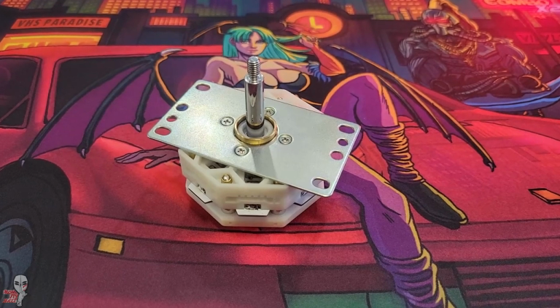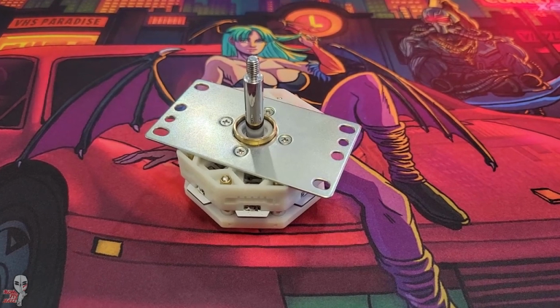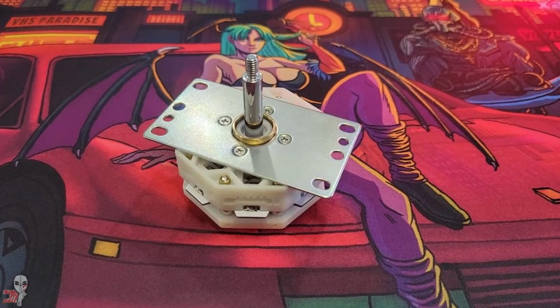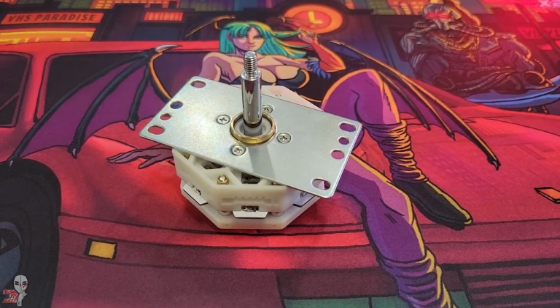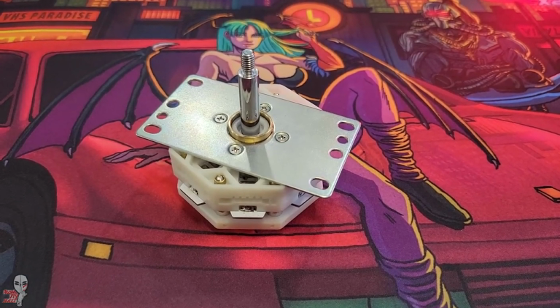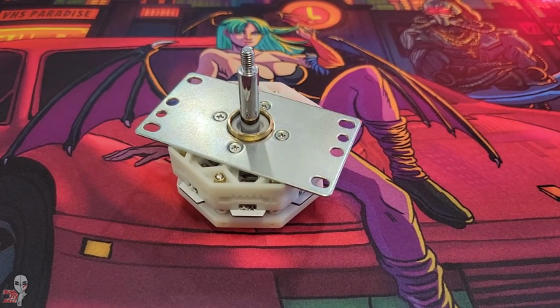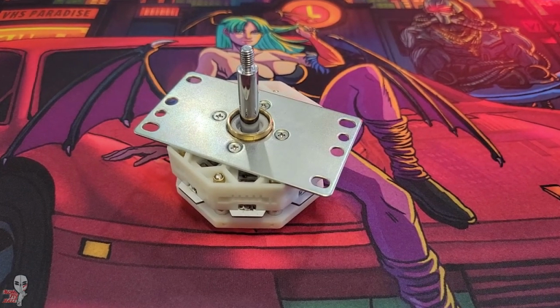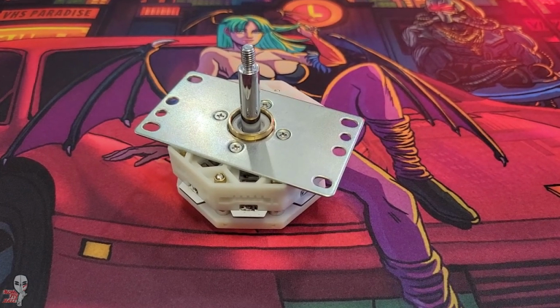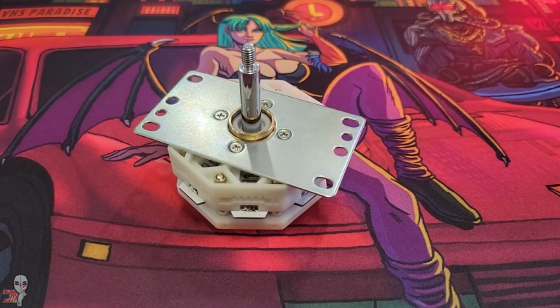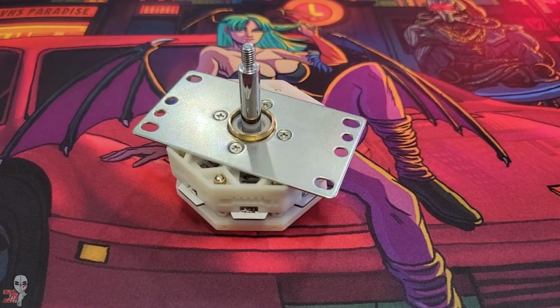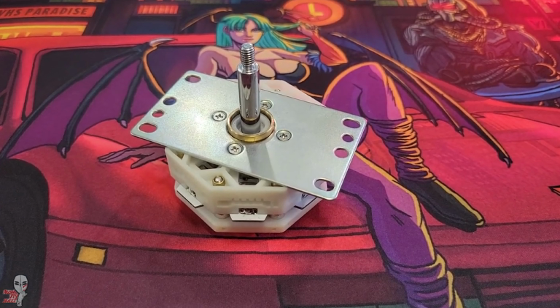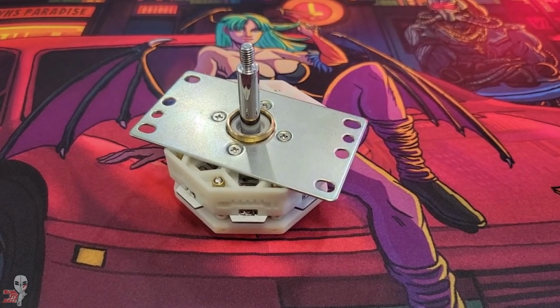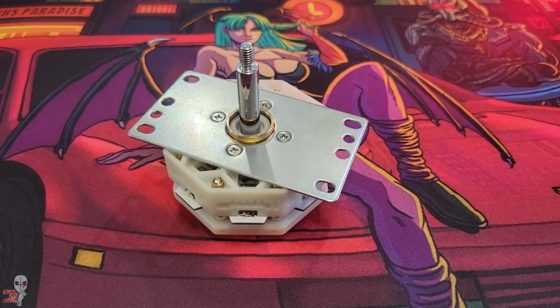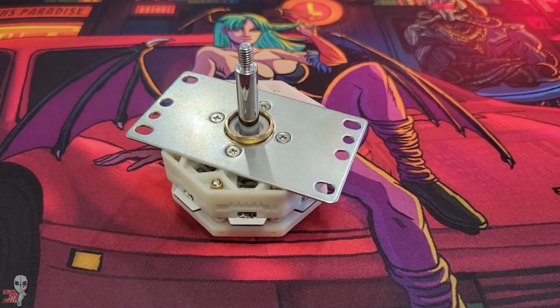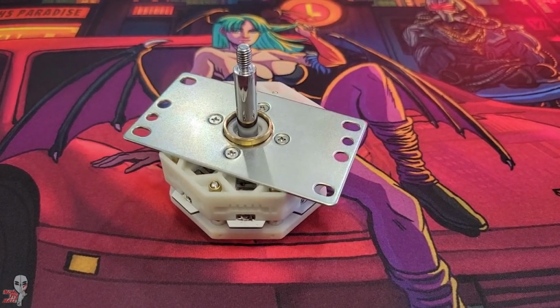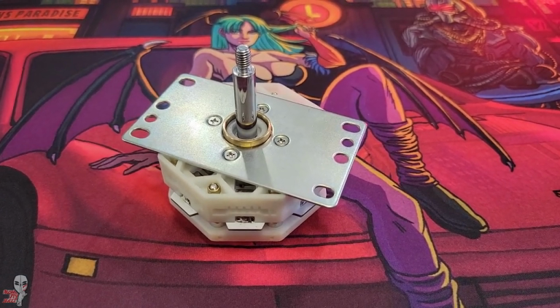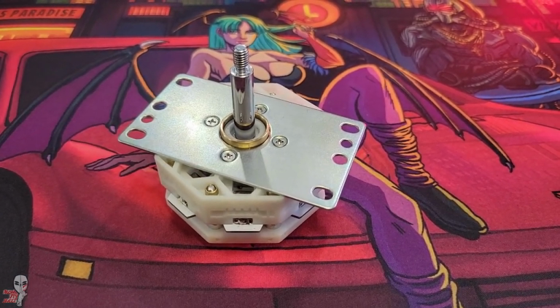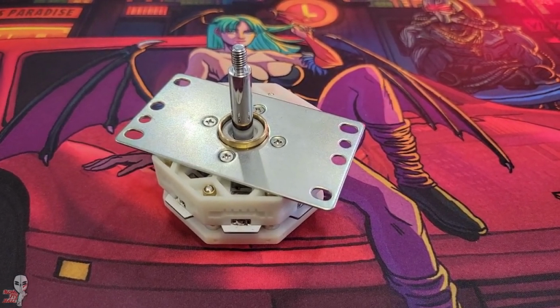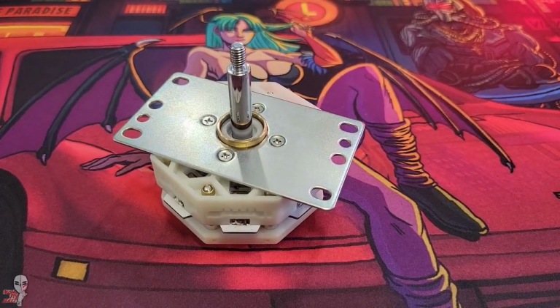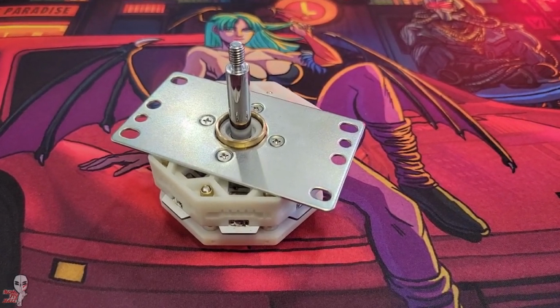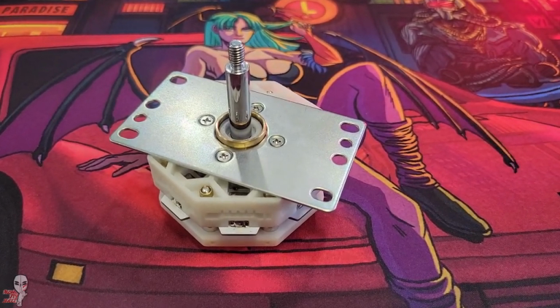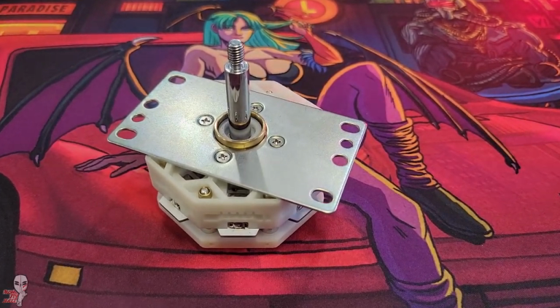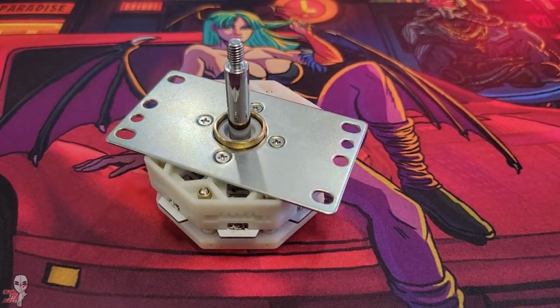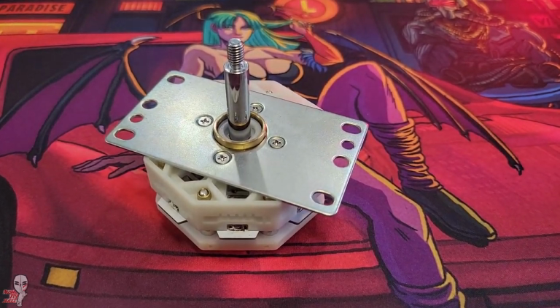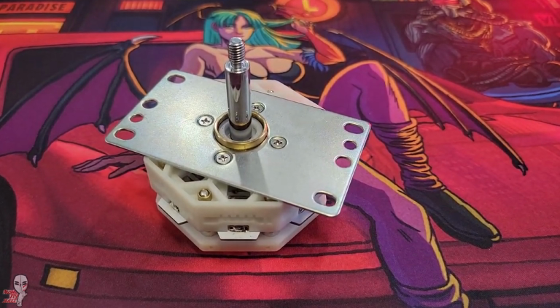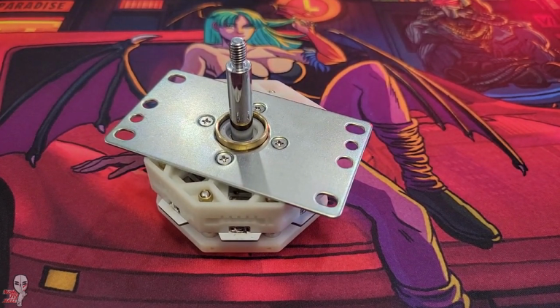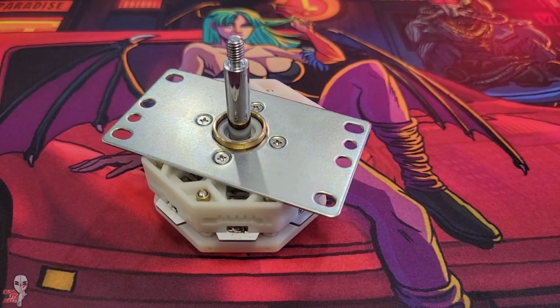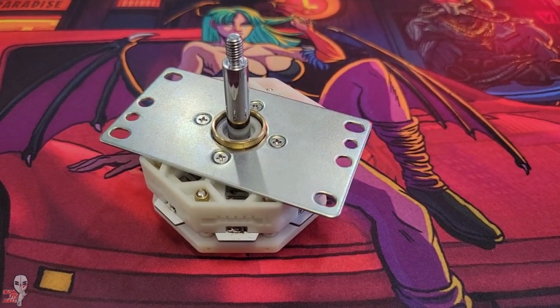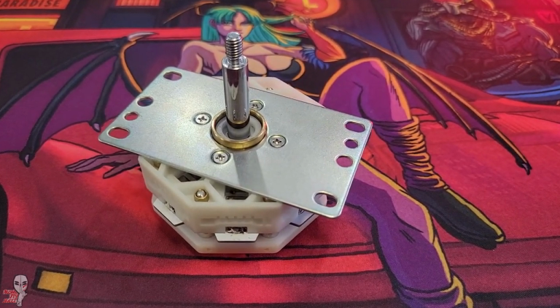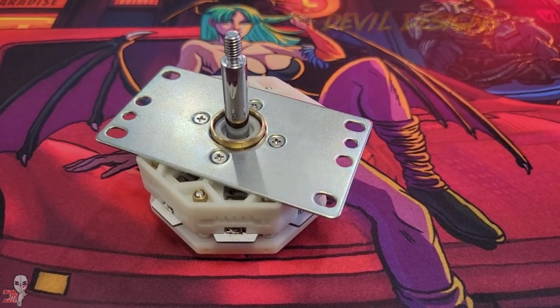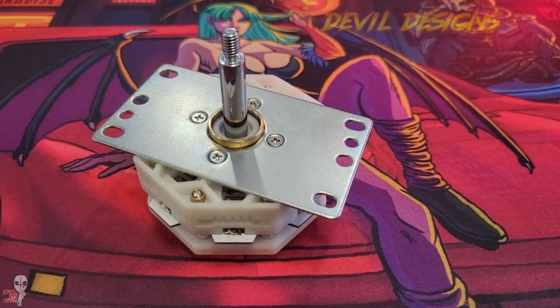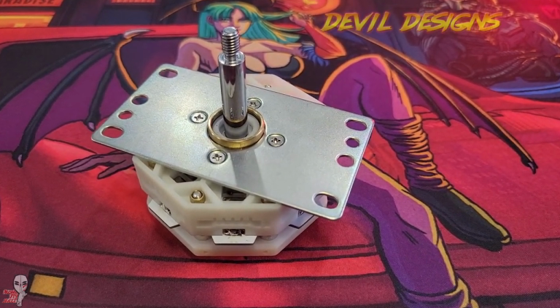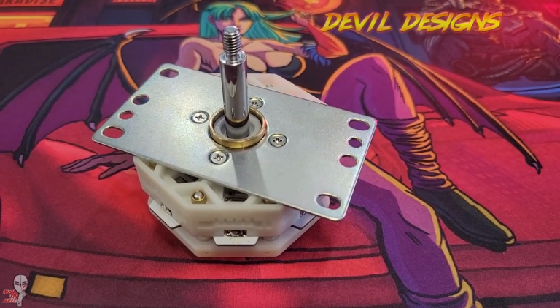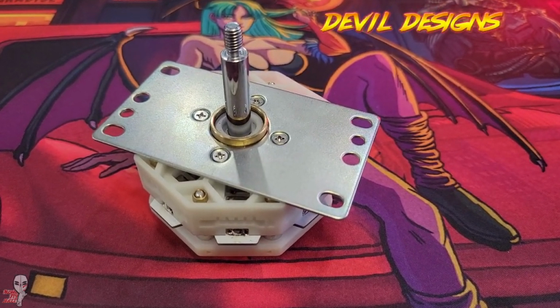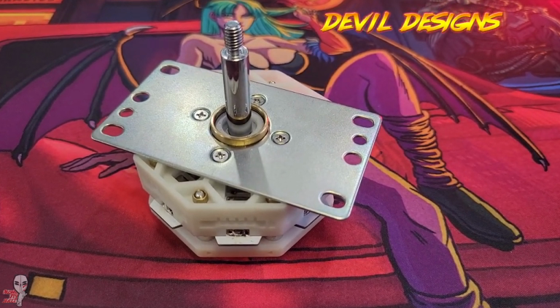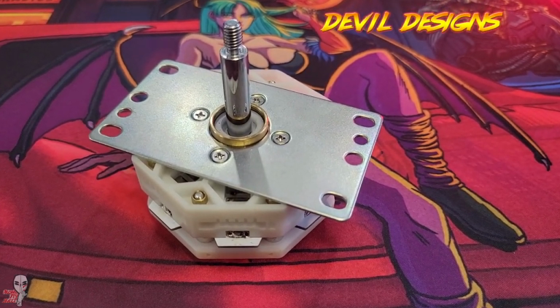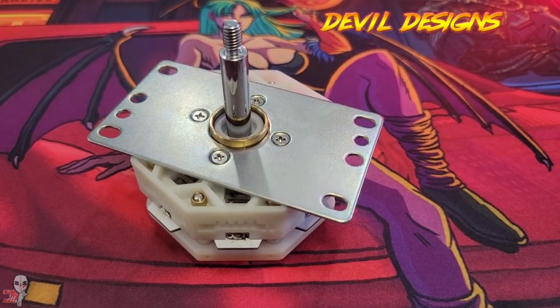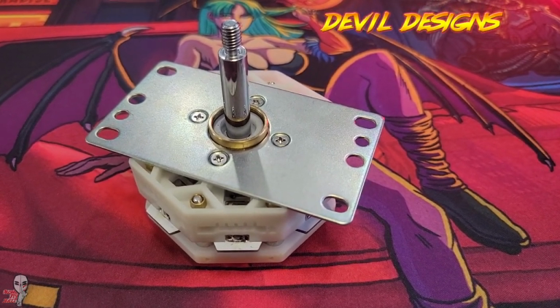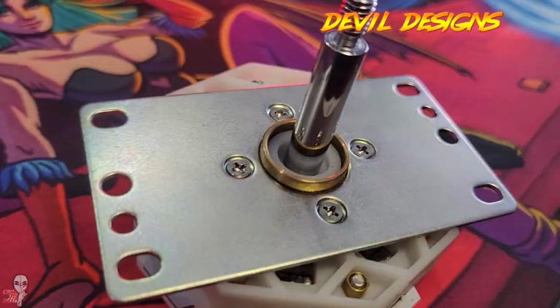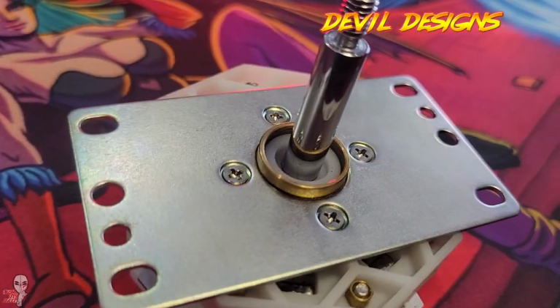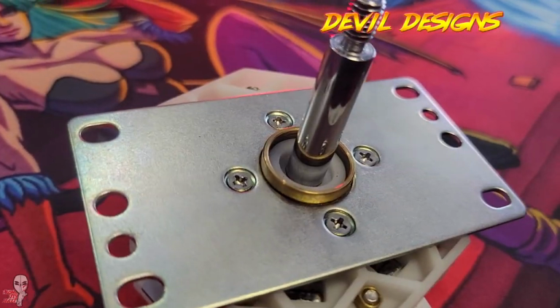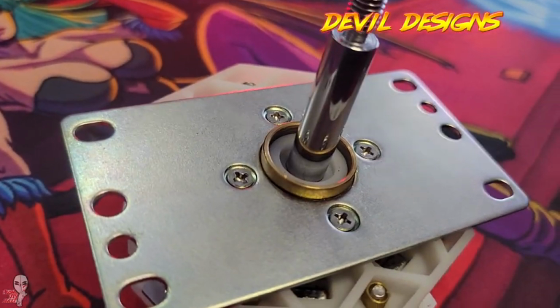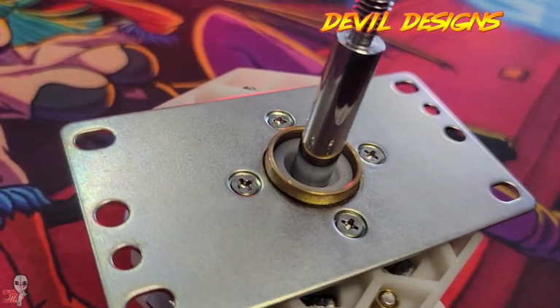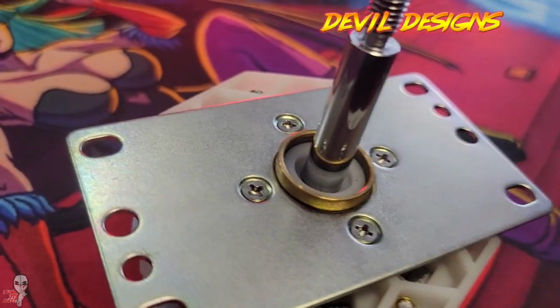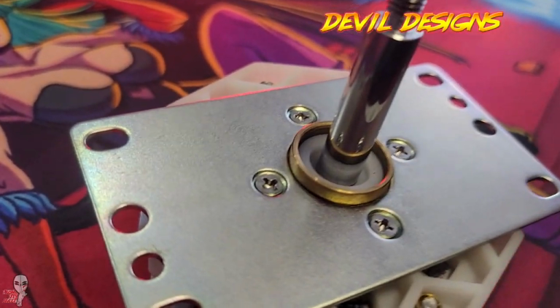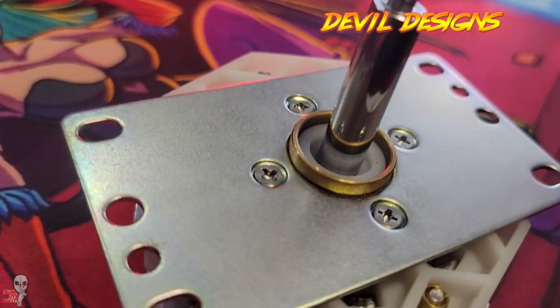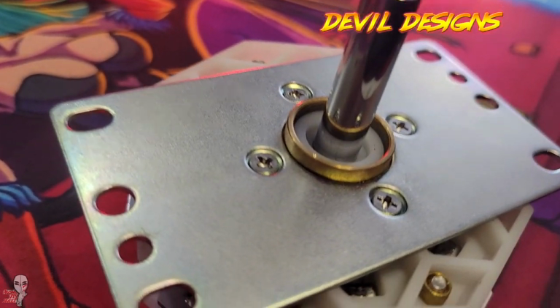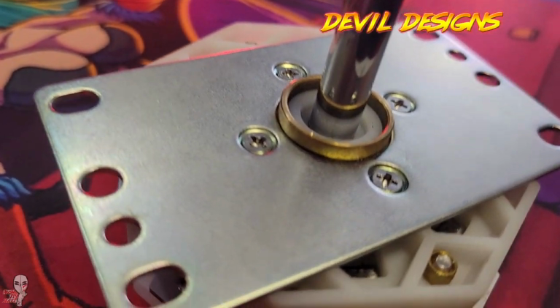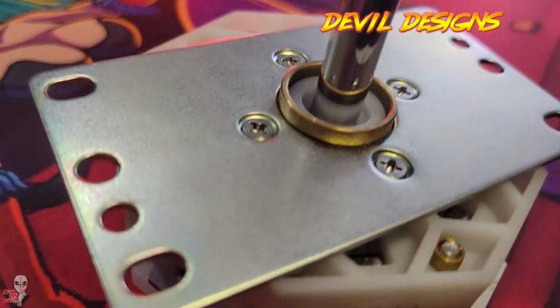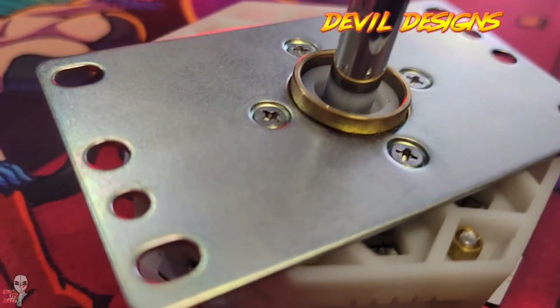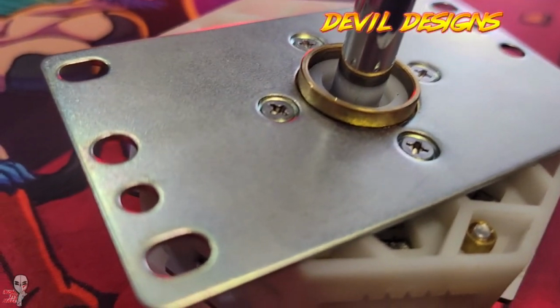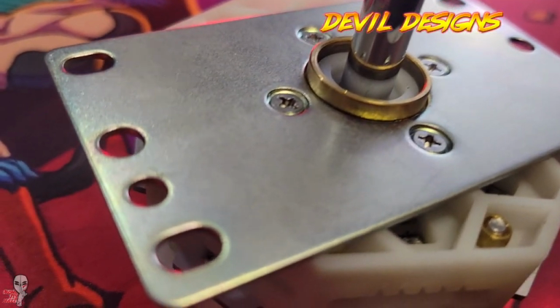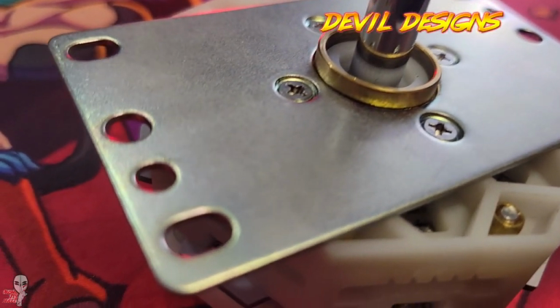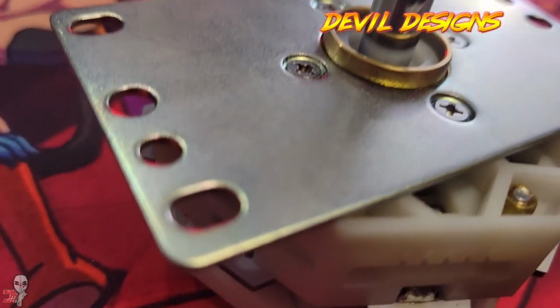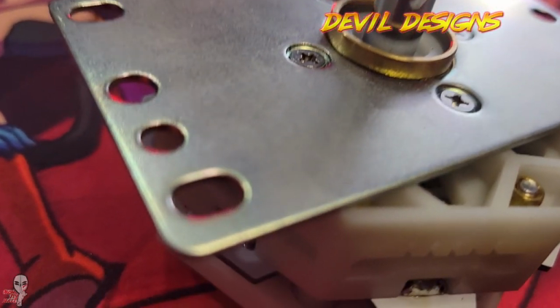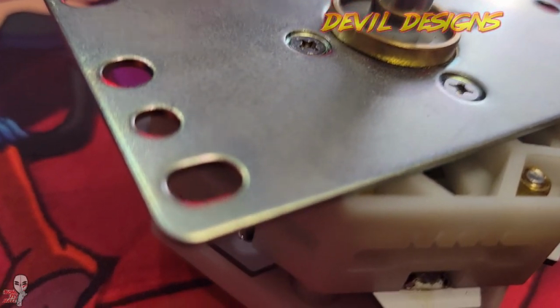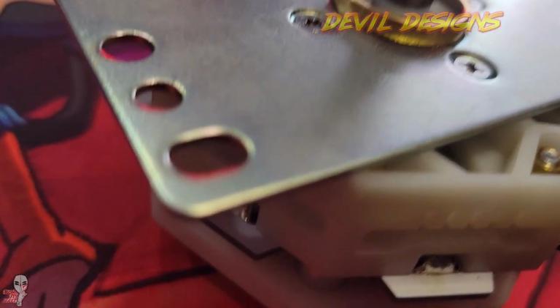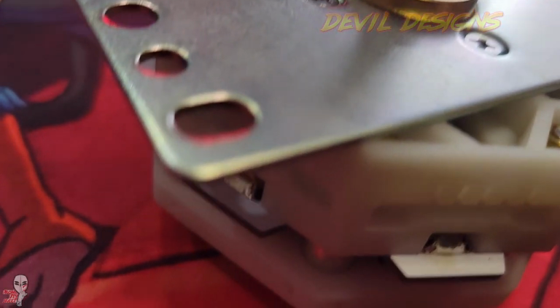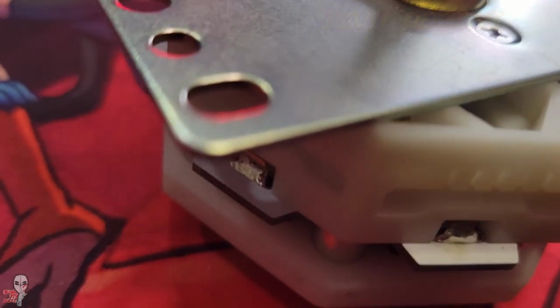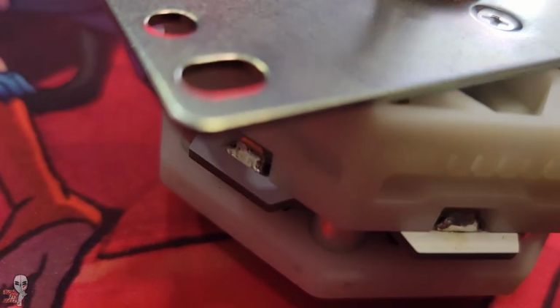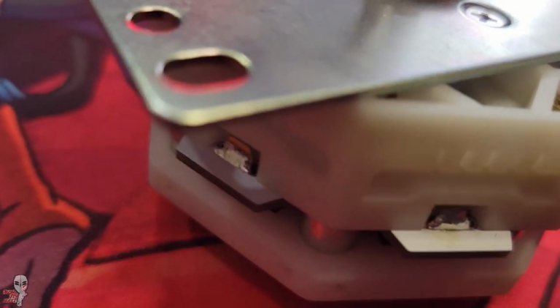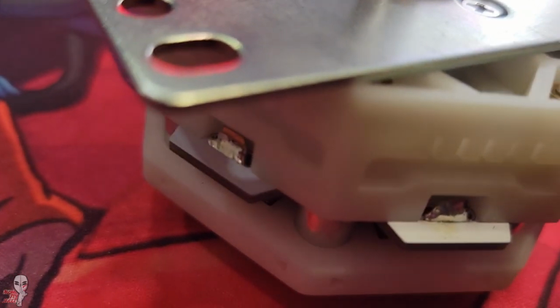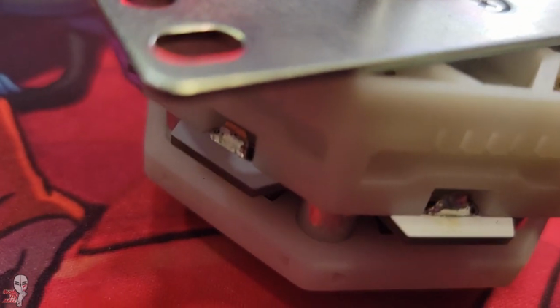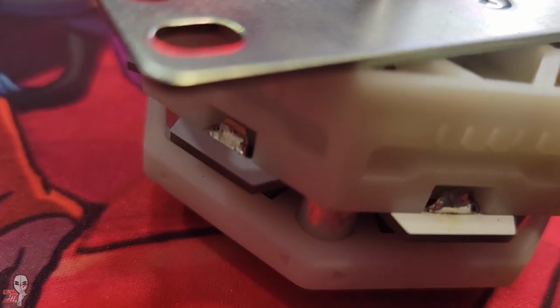Hey guys, today we are looking at this interesting lever I received from Devil Designs. It is a very unique design with several extra switches.